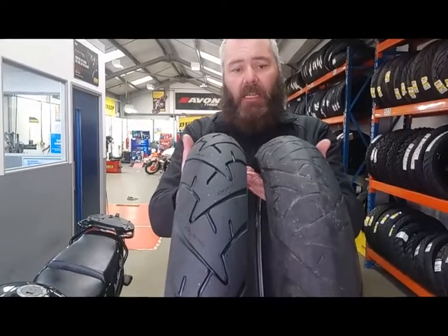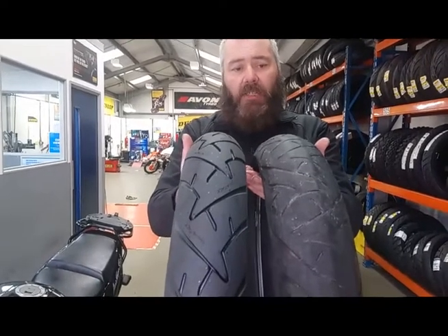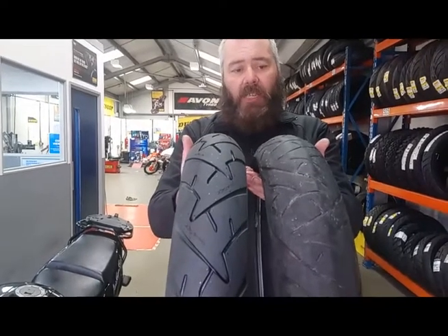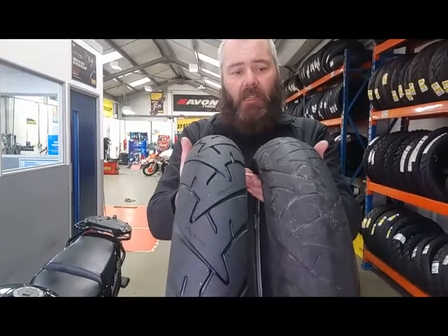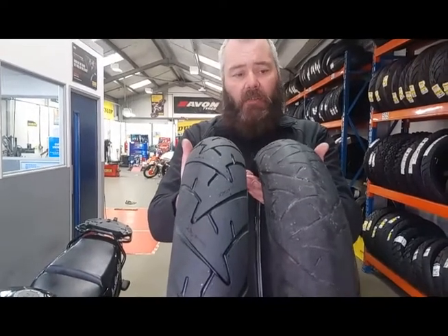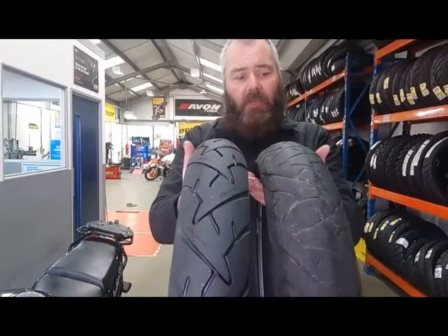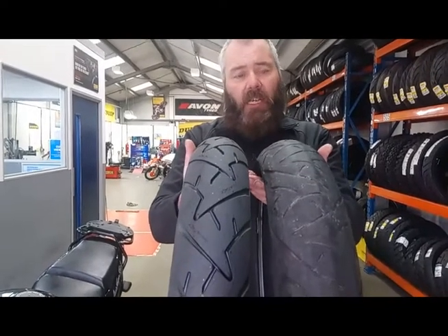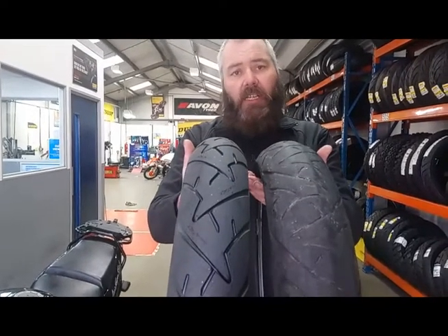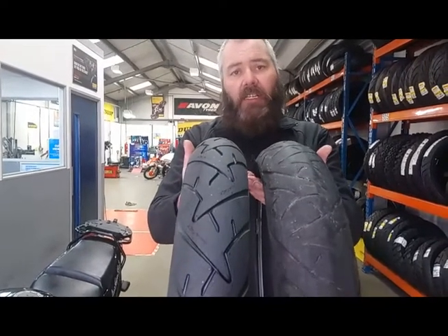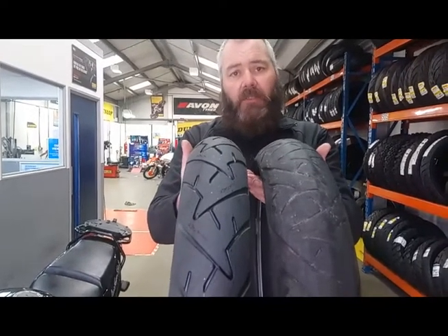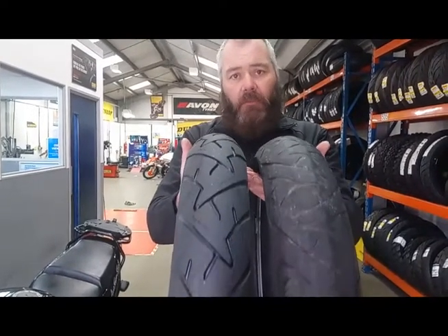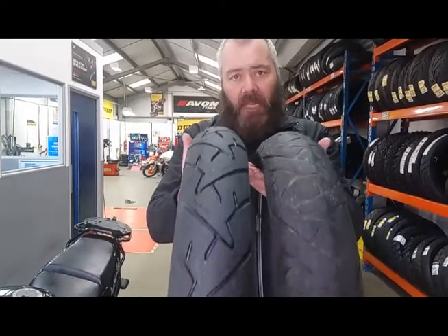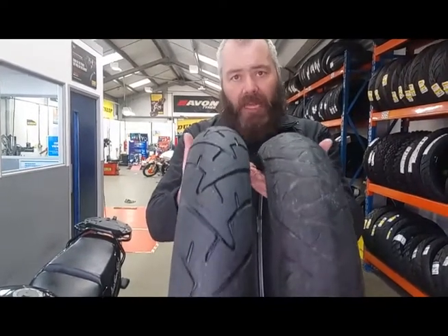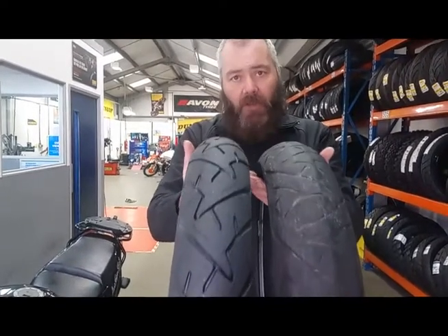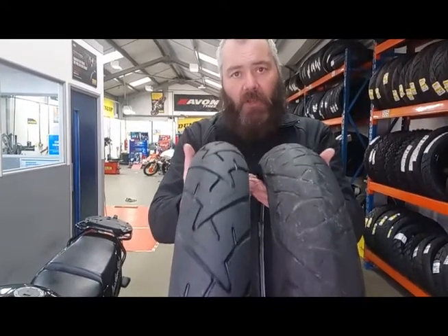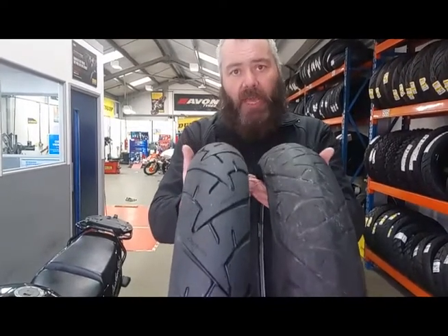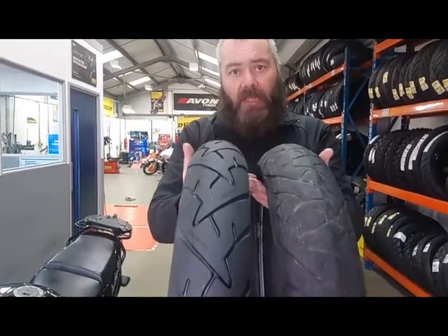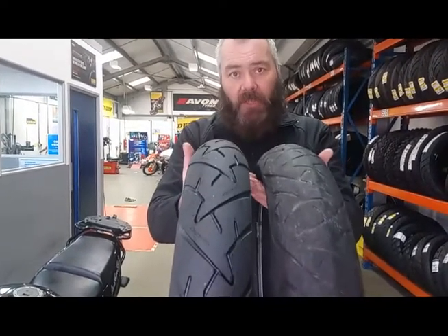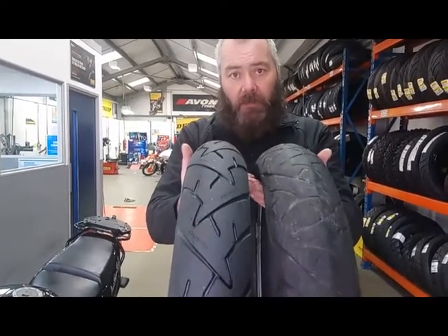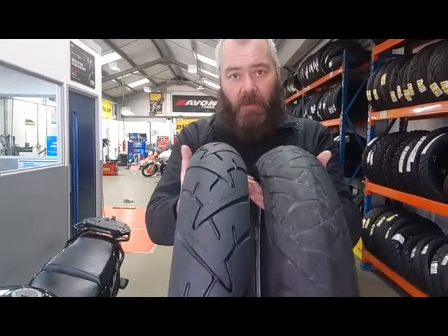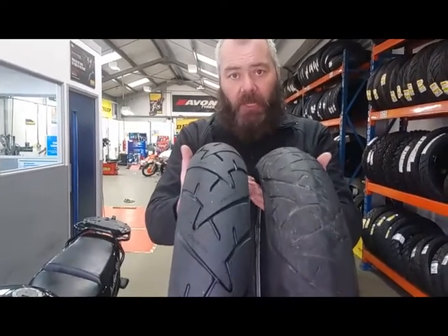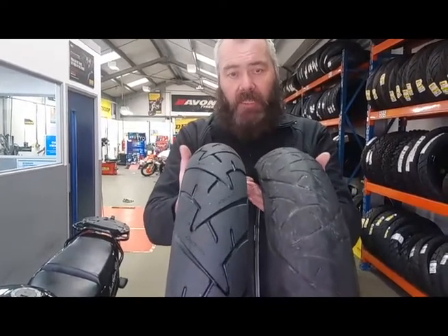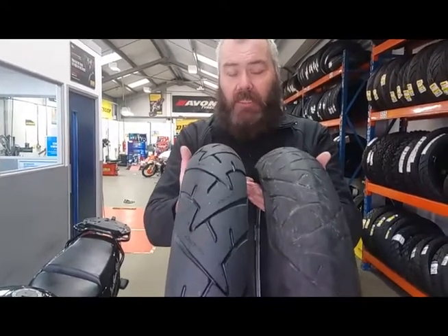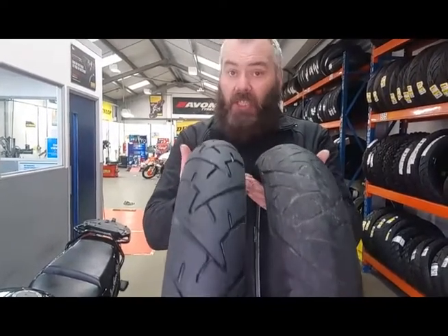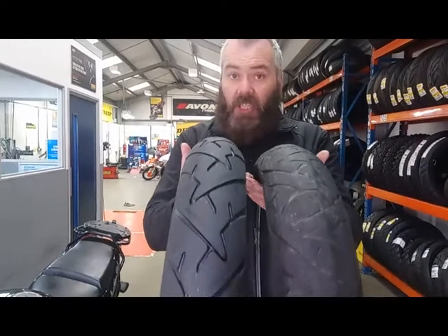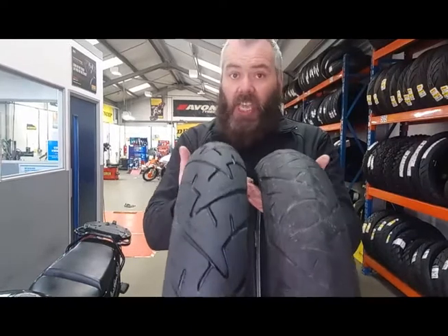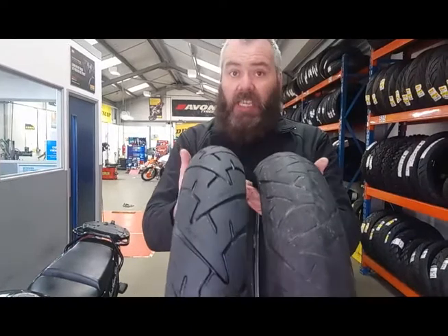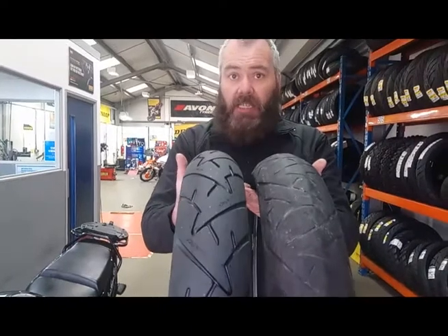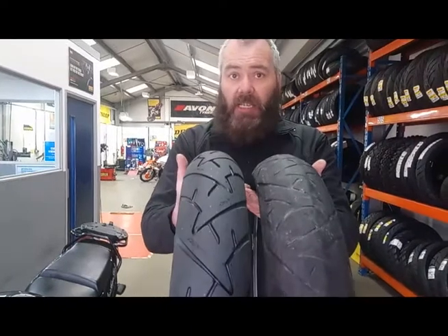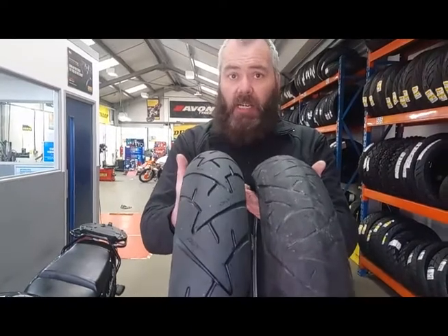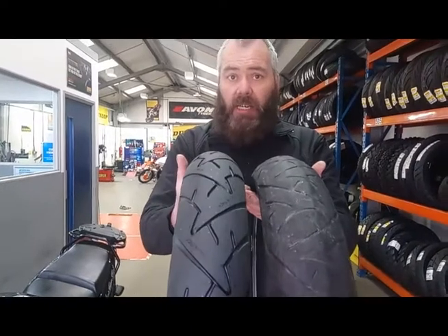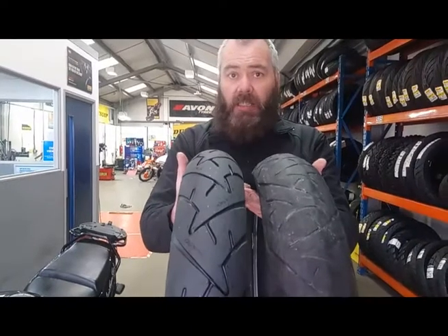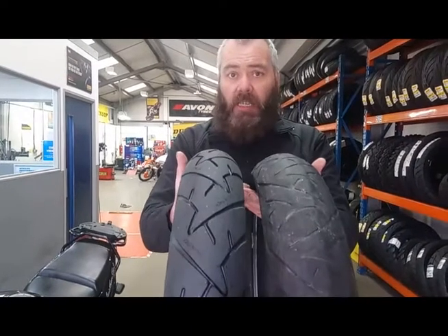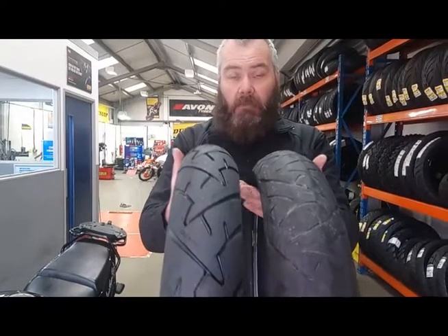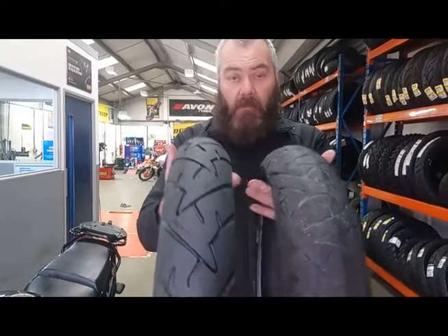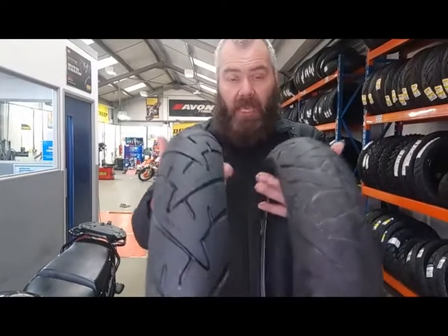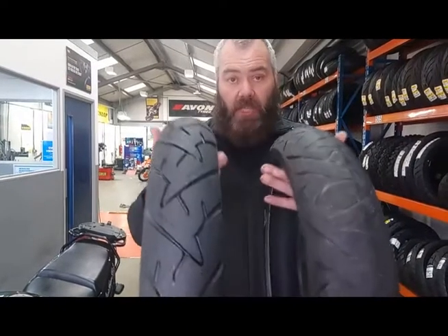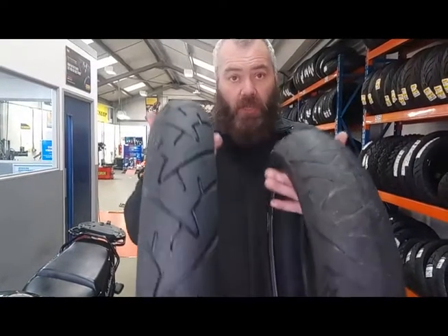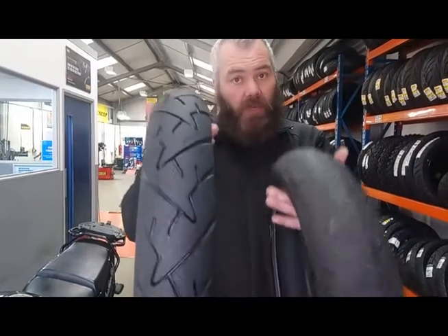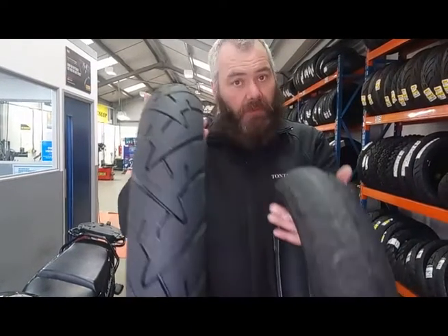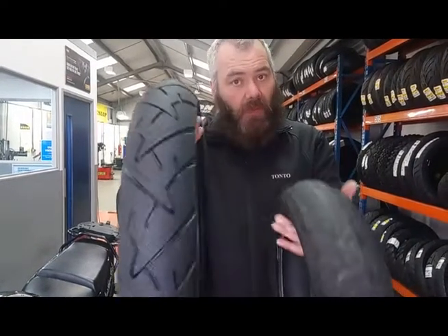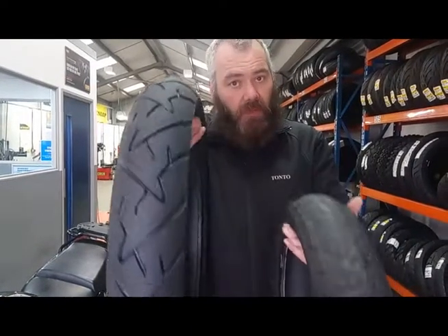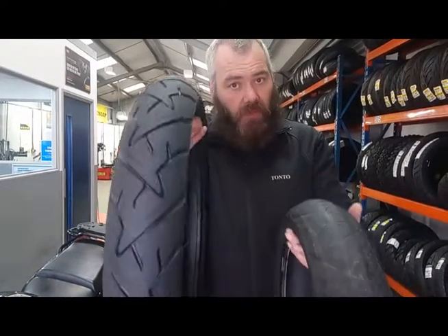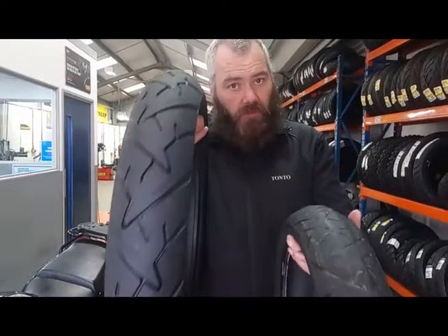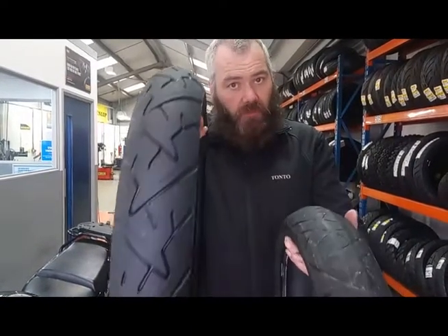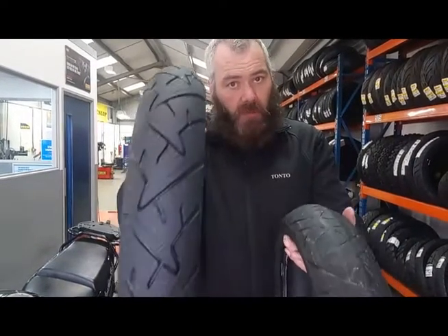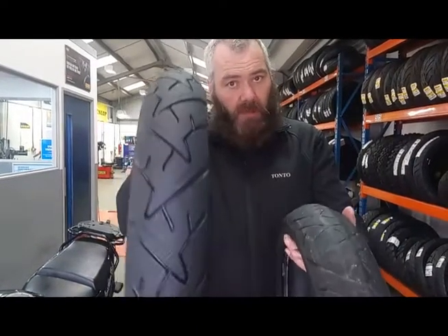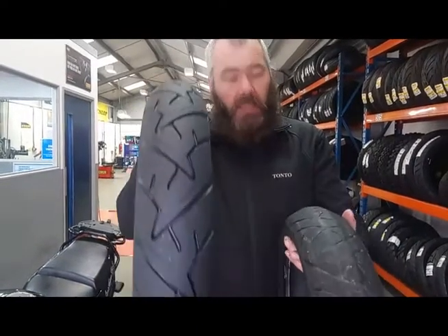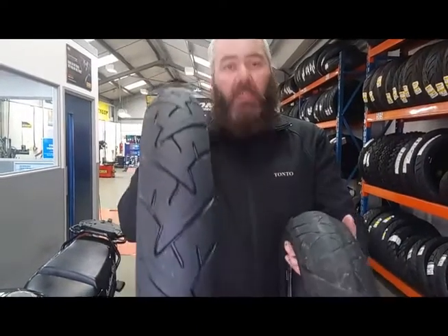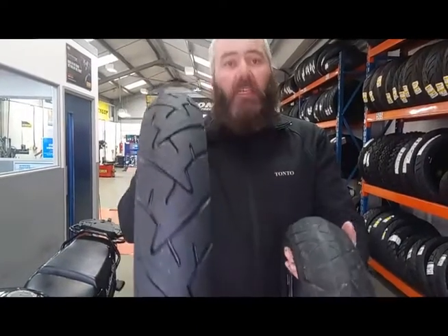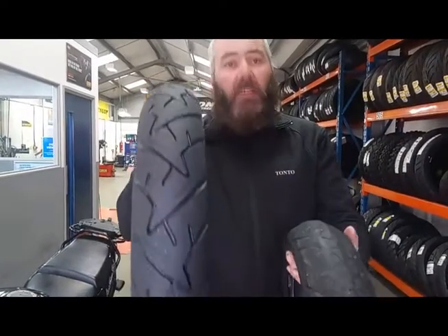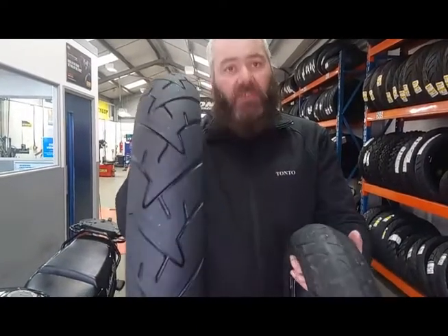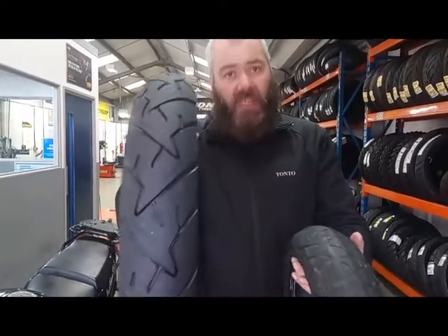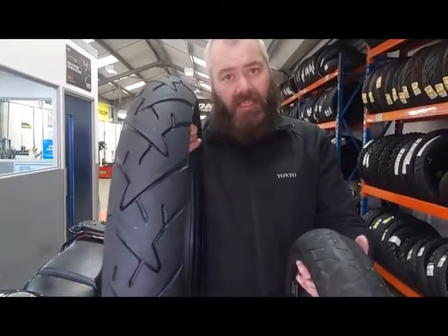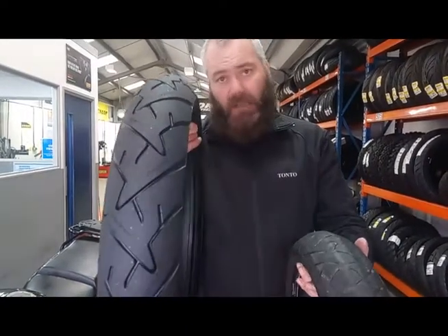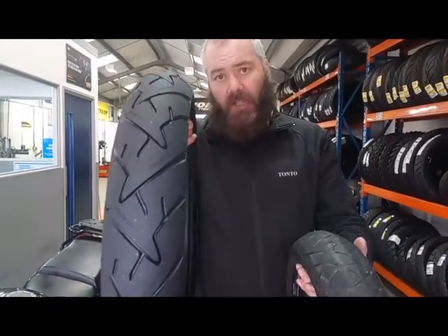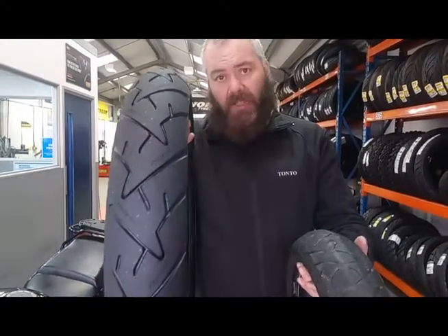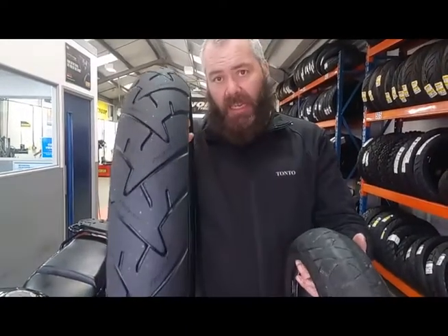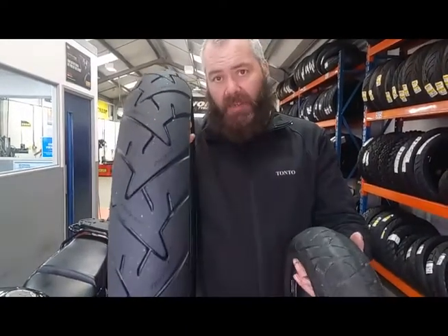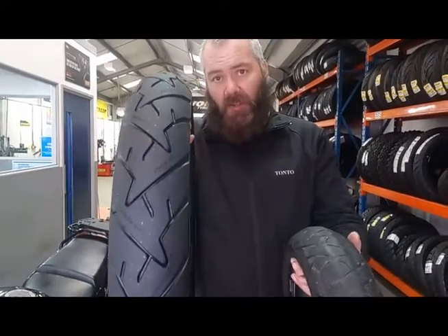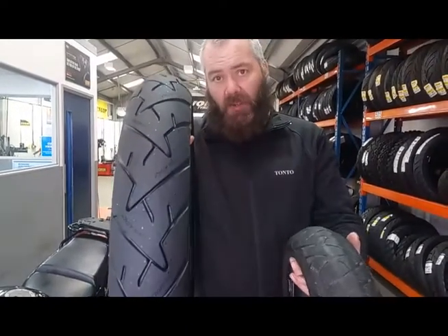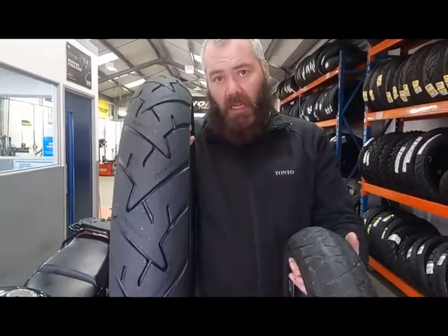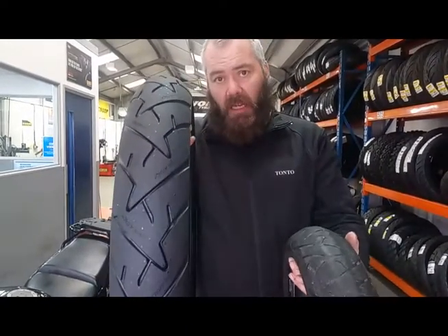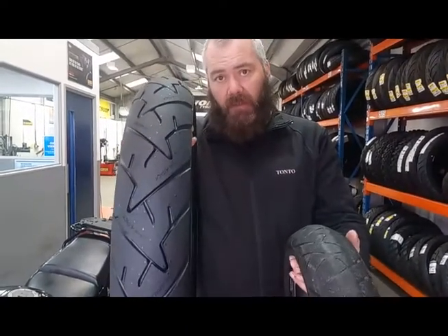Whenever you're out on your bikes, check your tyres and make sure you've got good rubber. This is what saves your life.